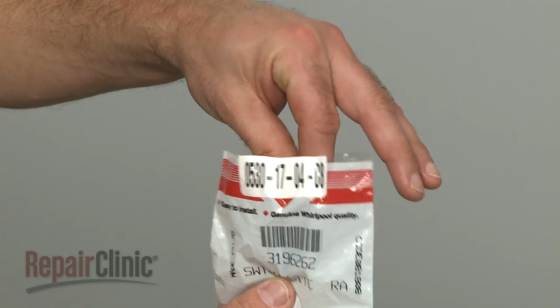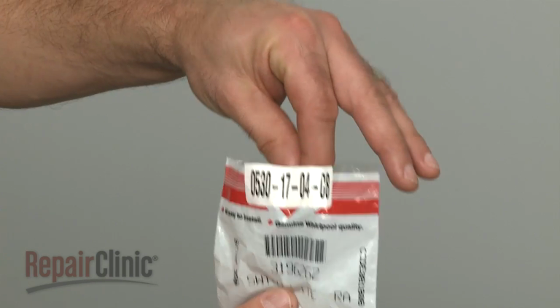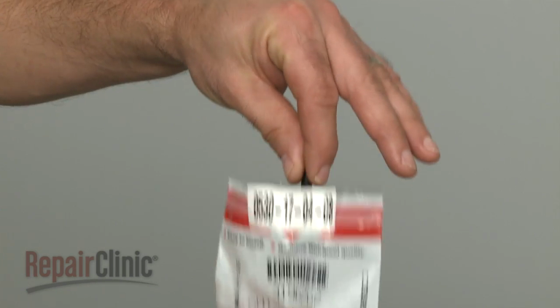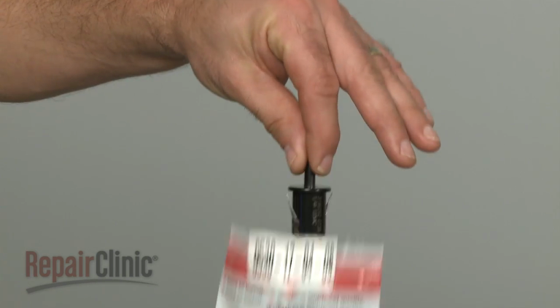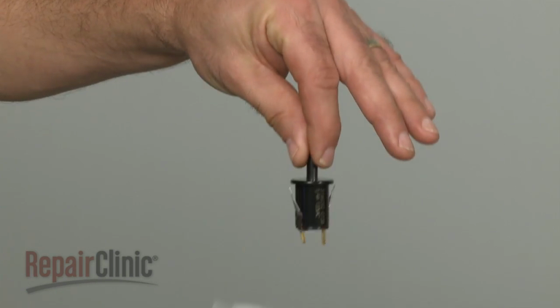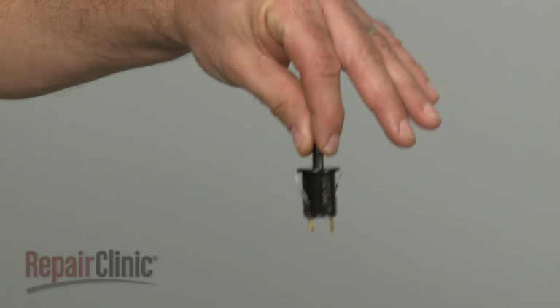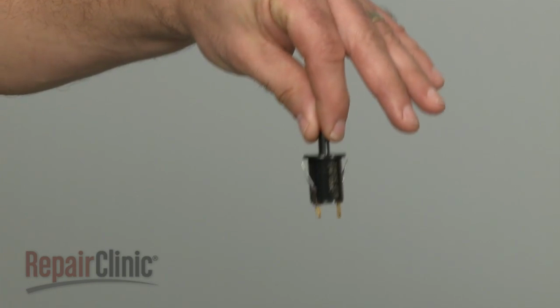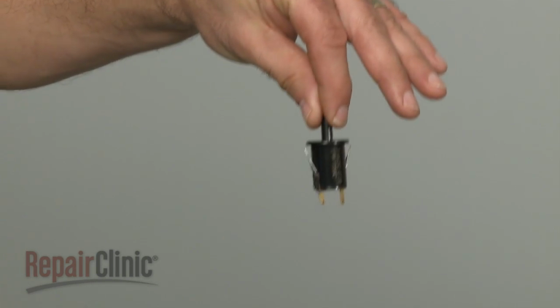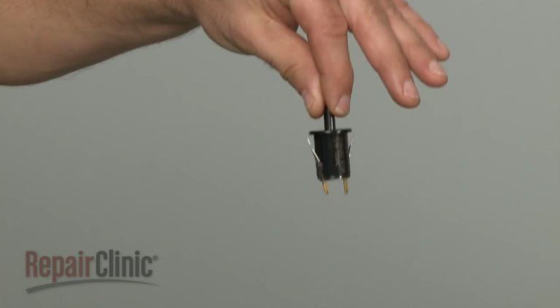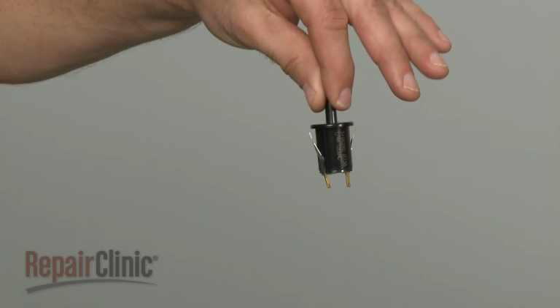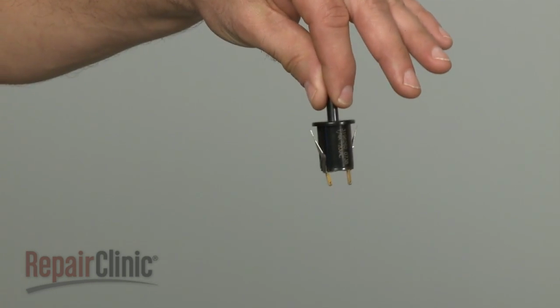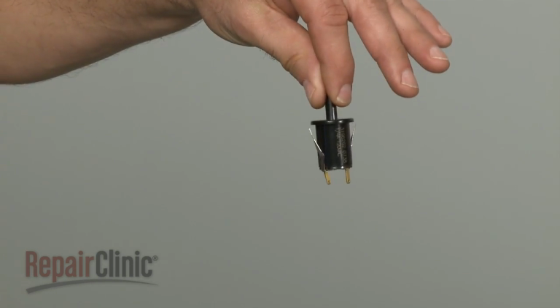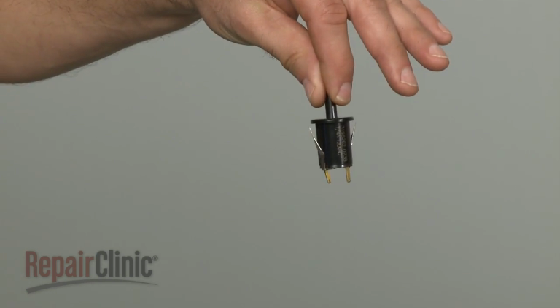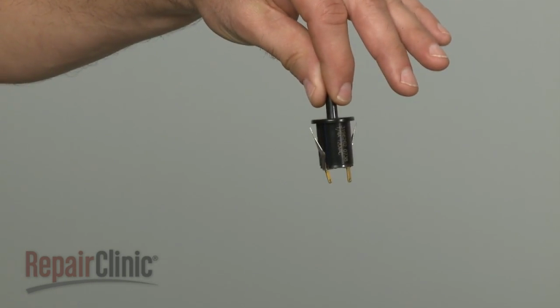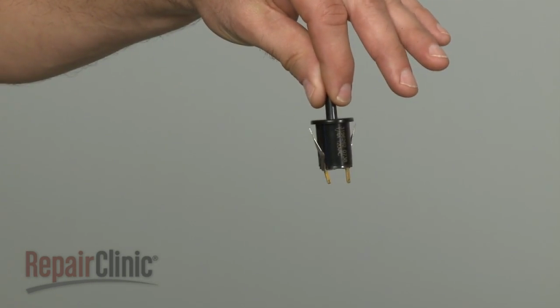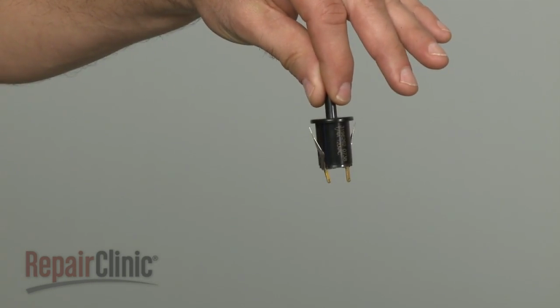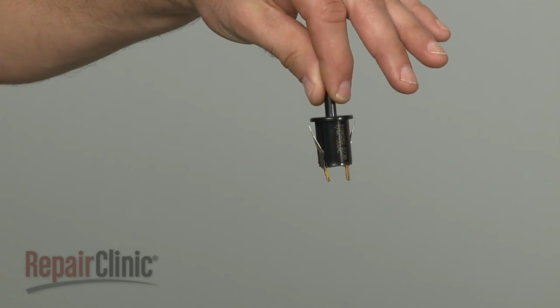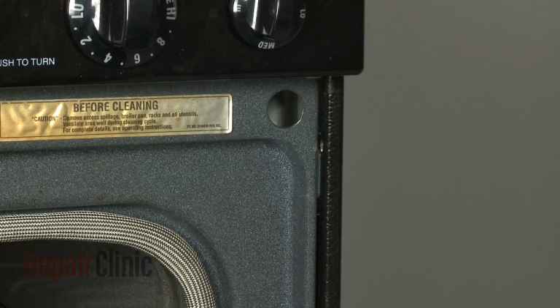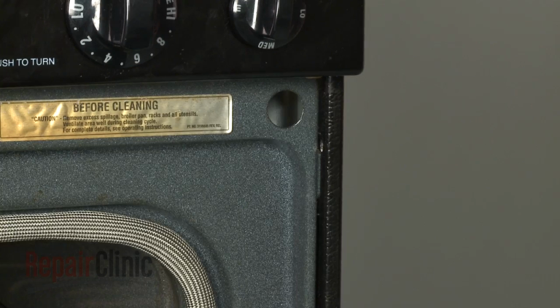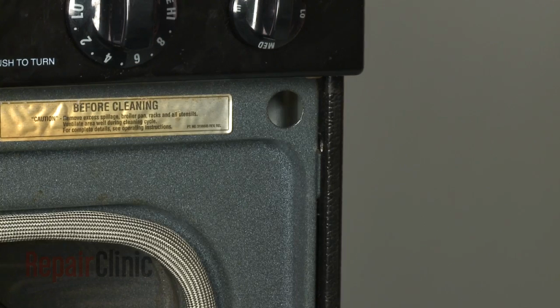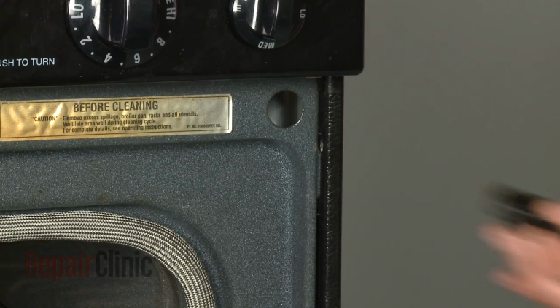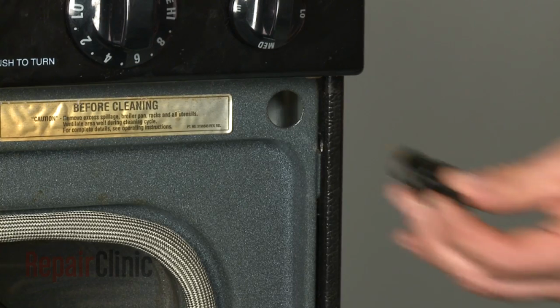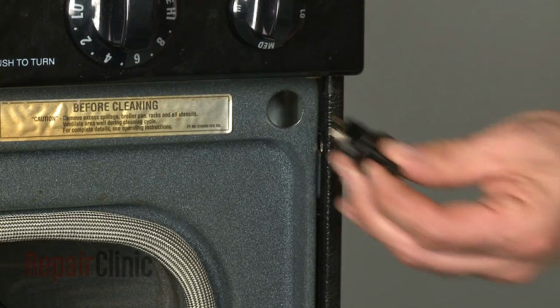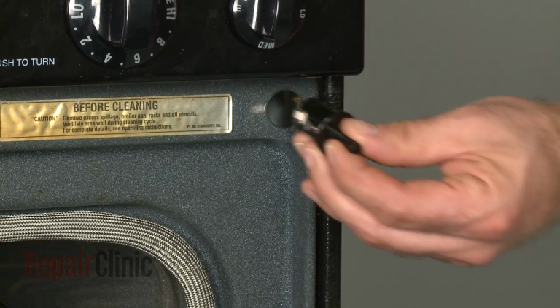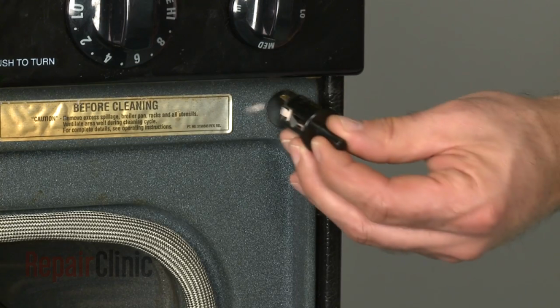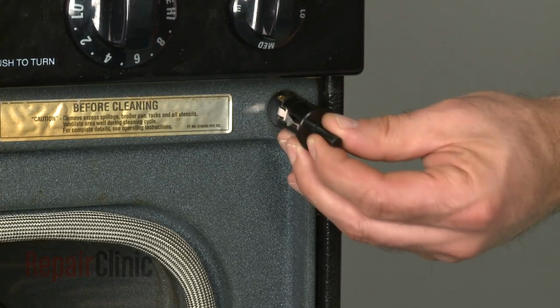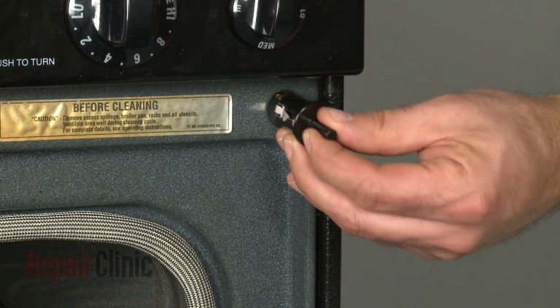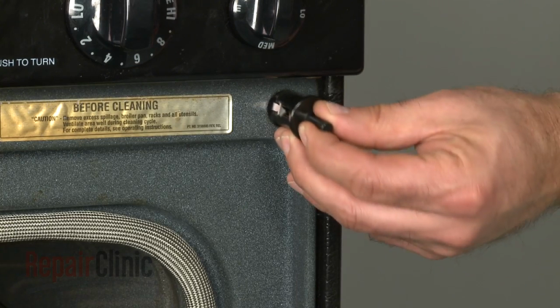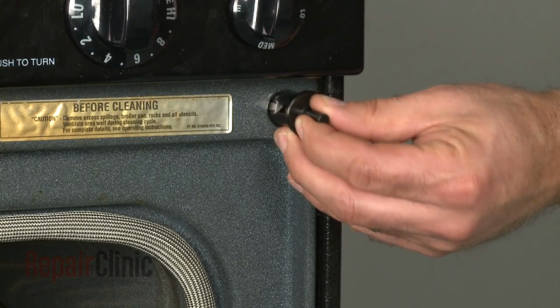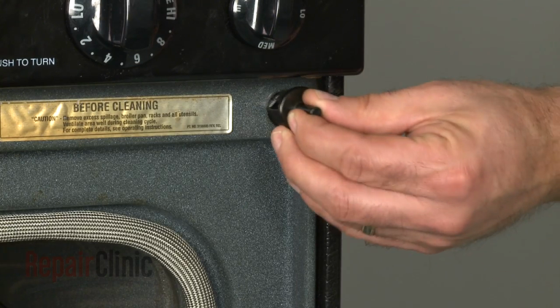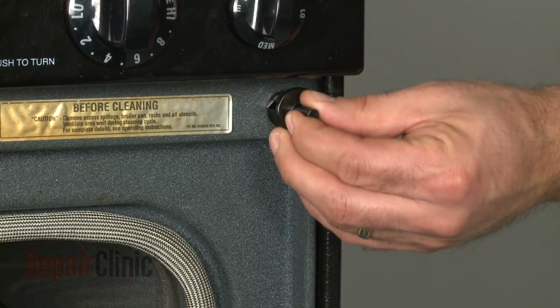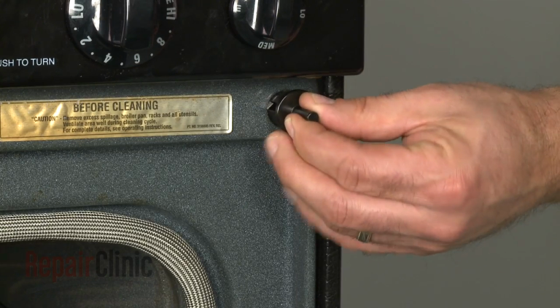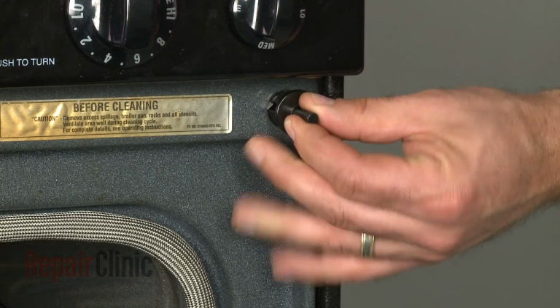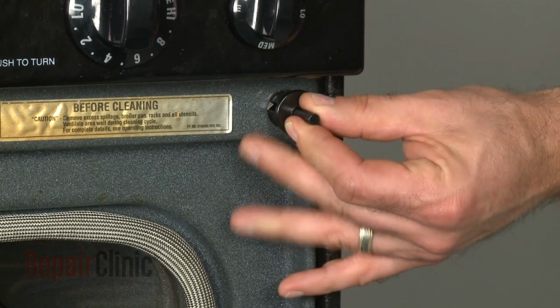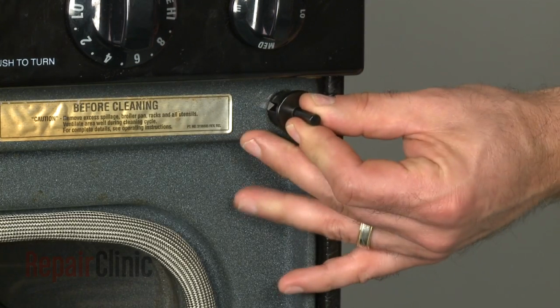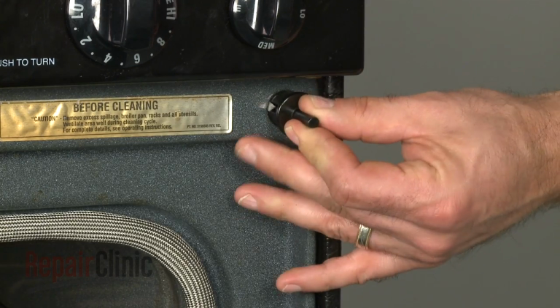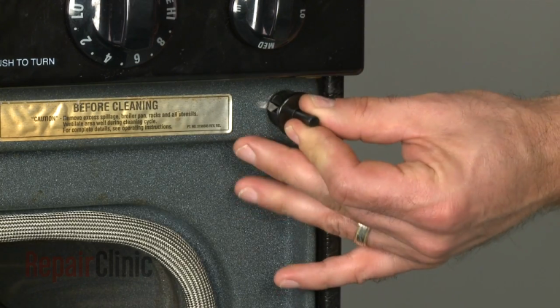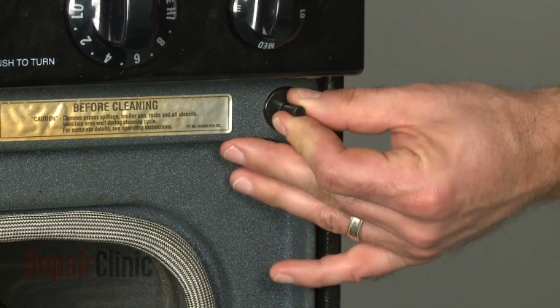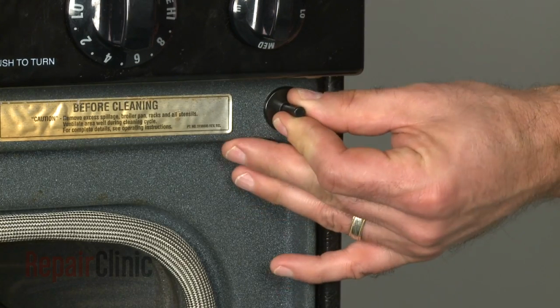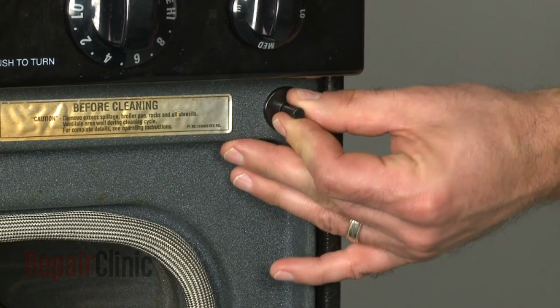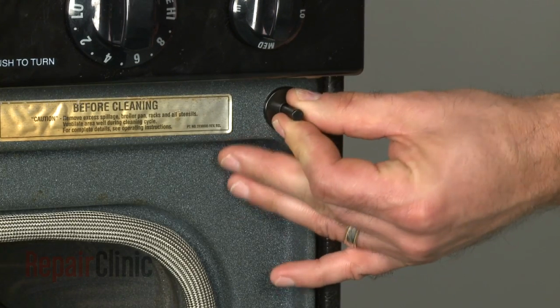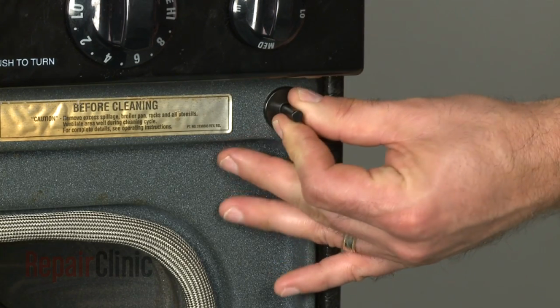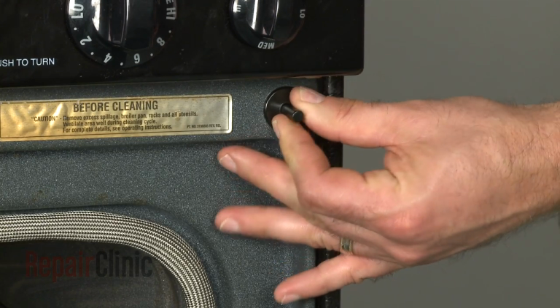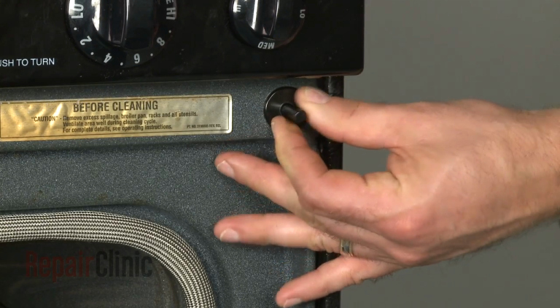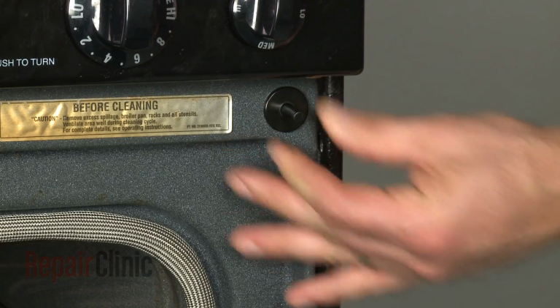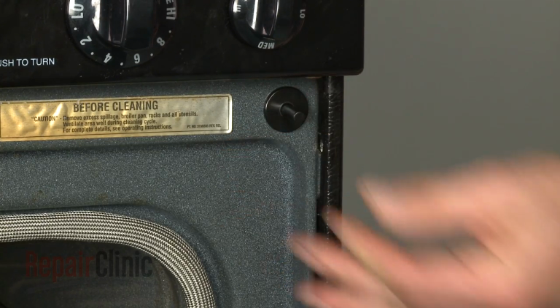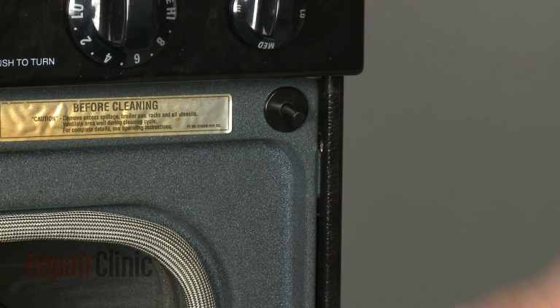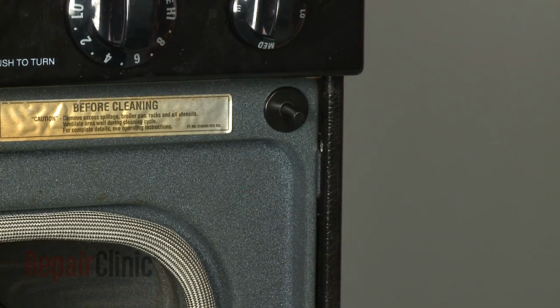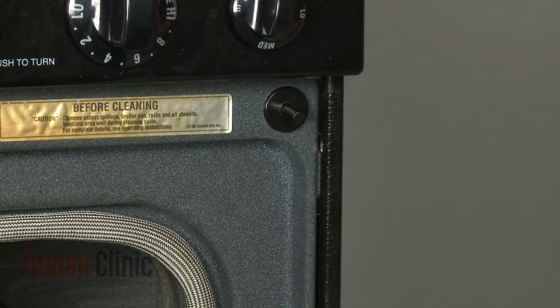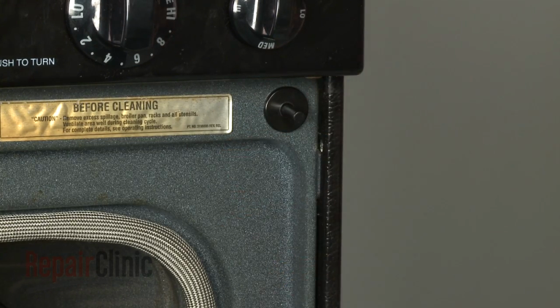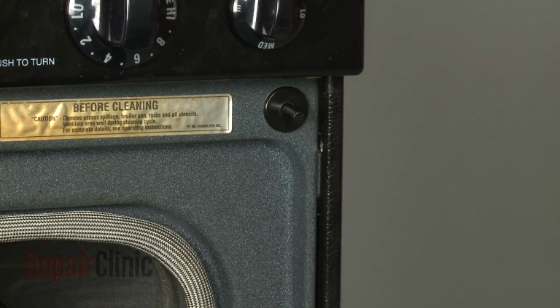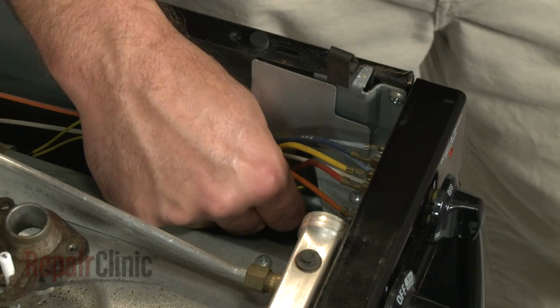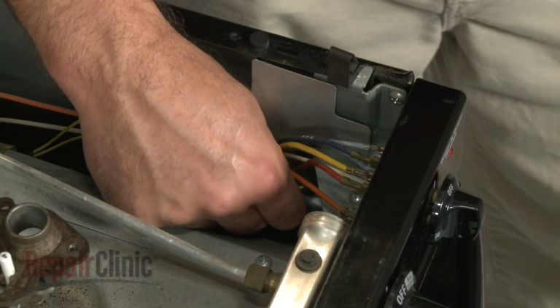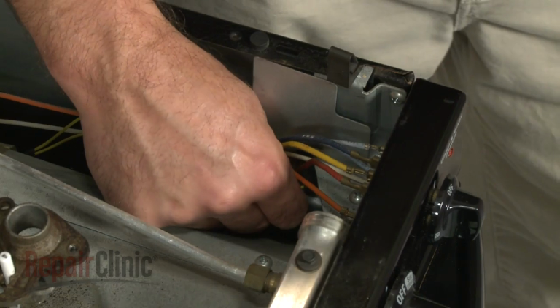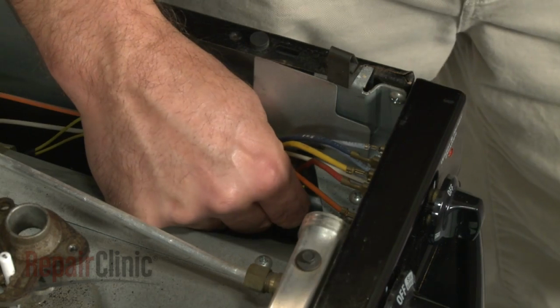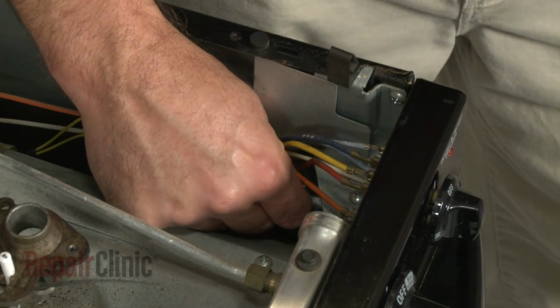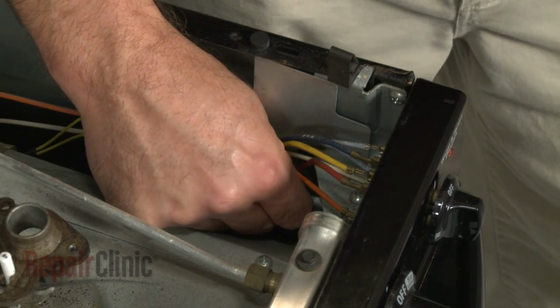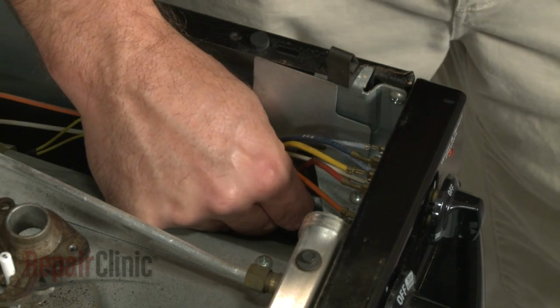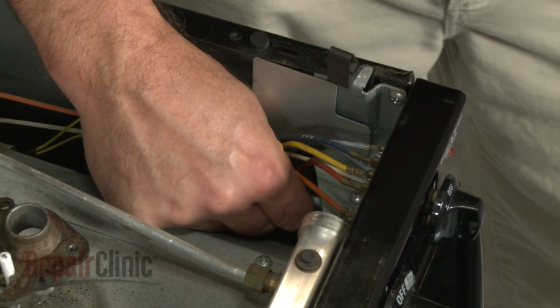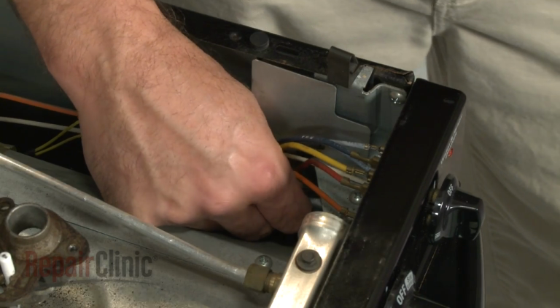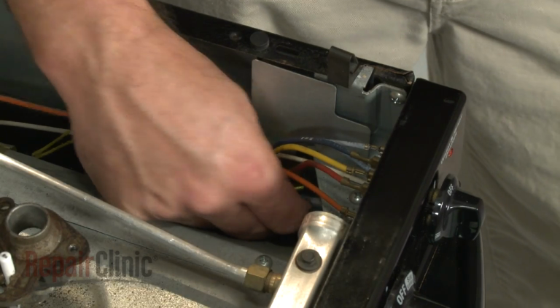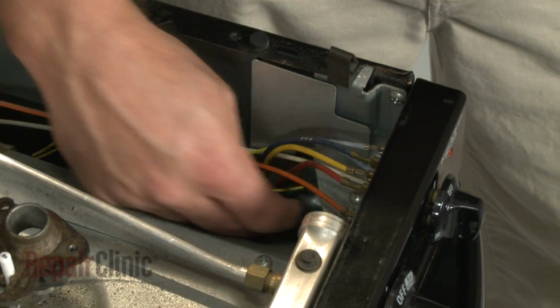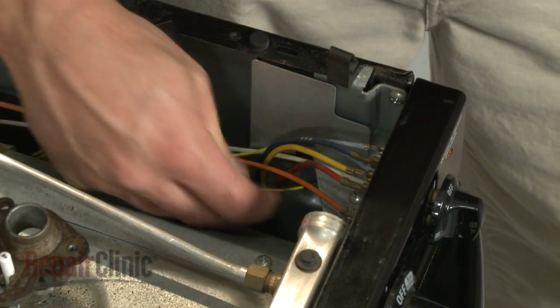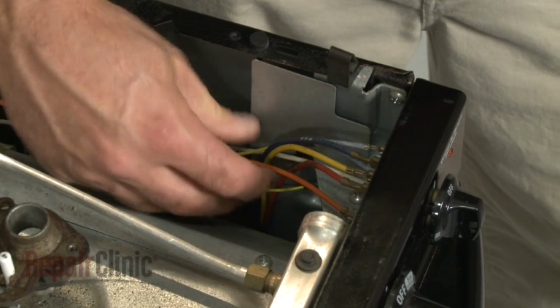Install the new door switch by snapping it into the frame. Reconnect the wires.